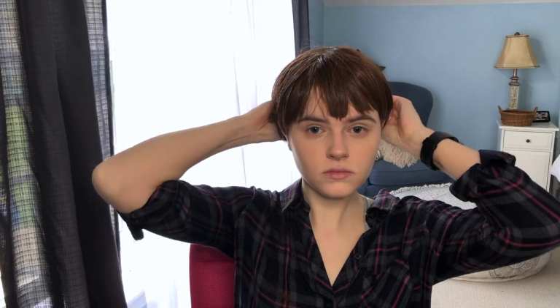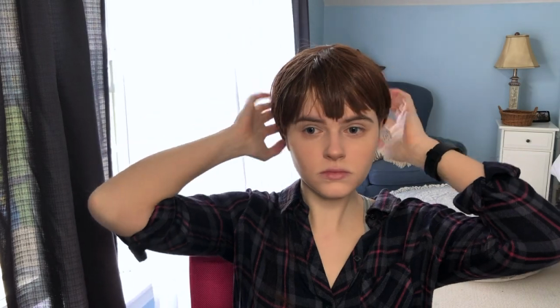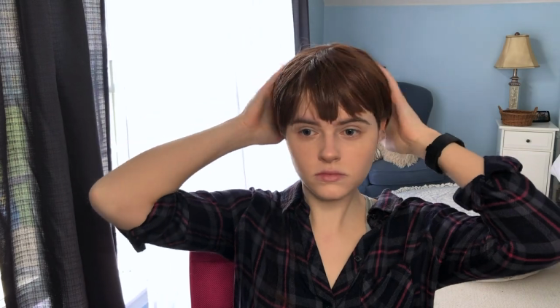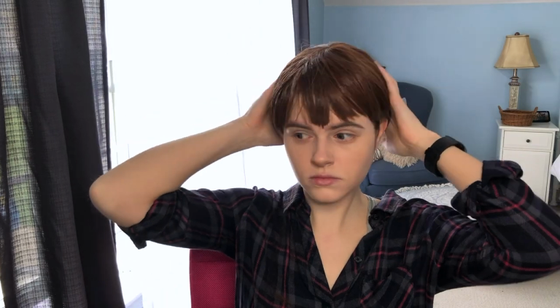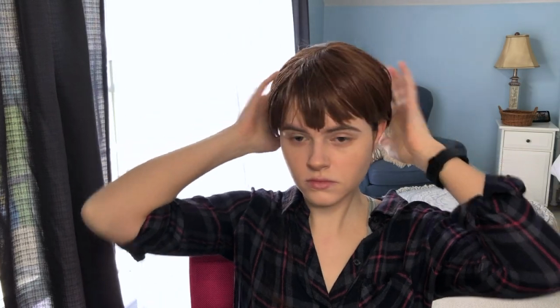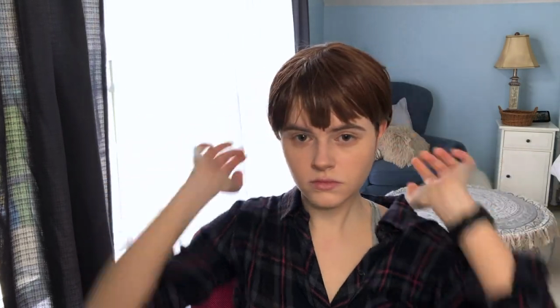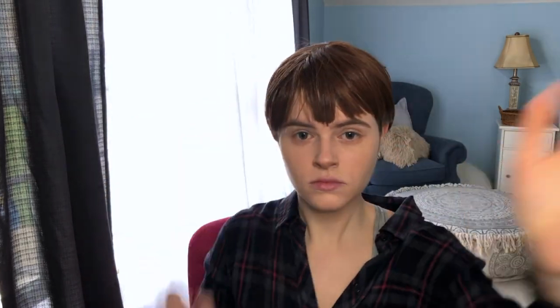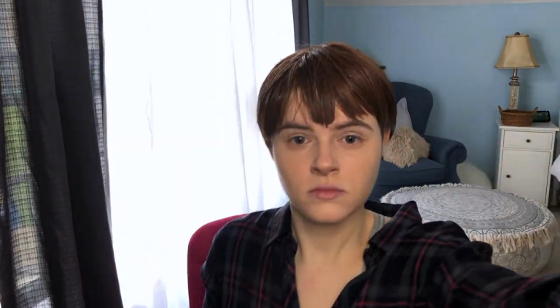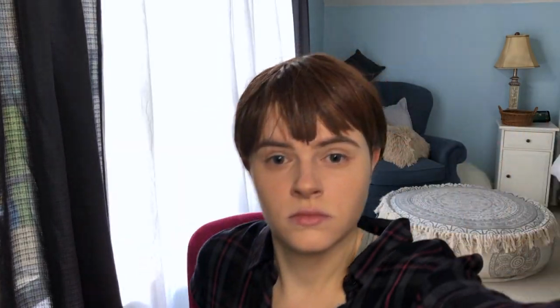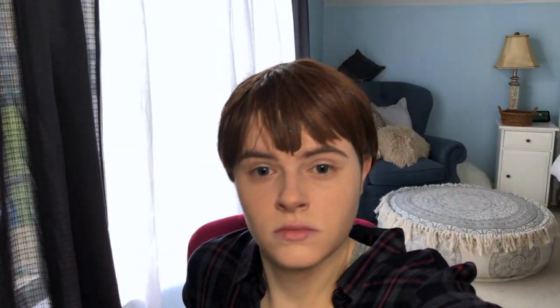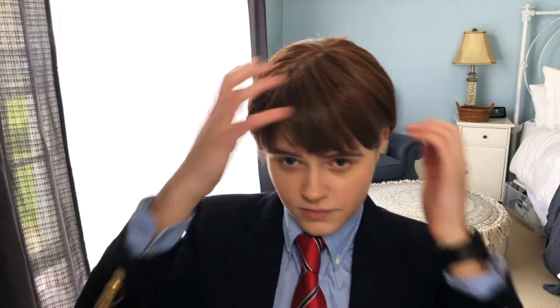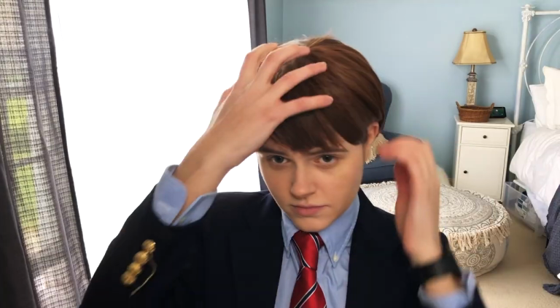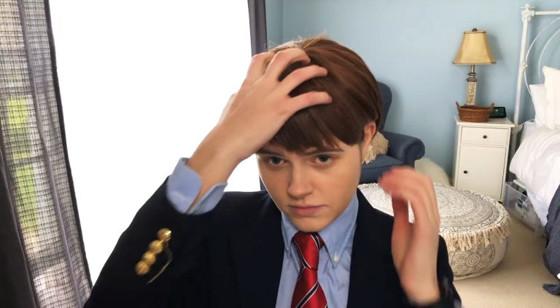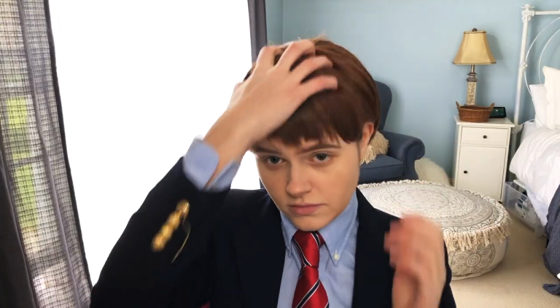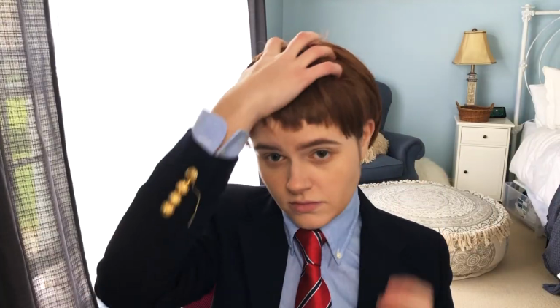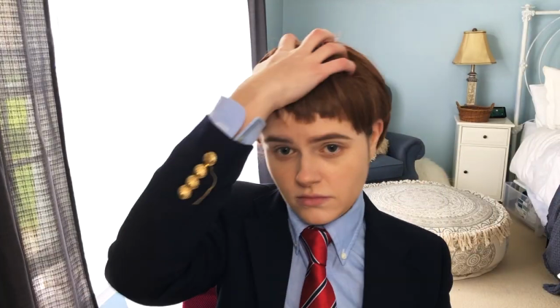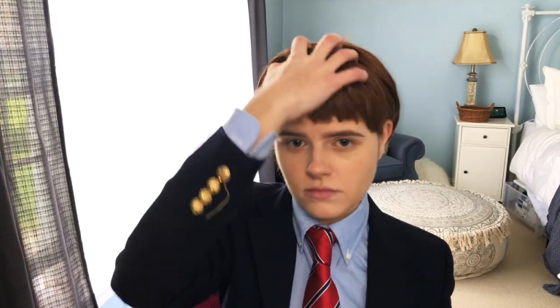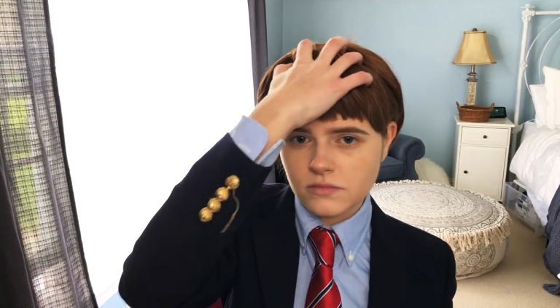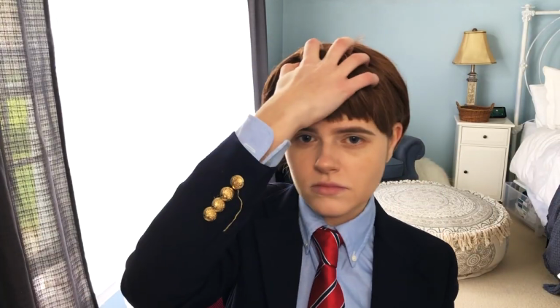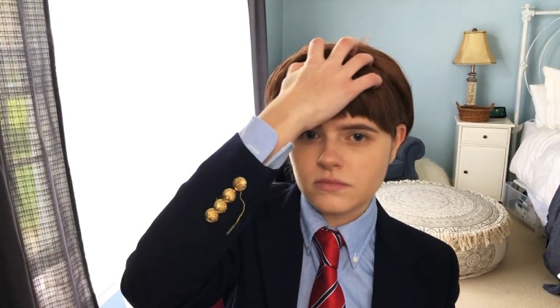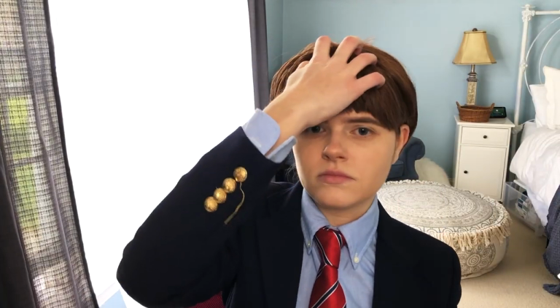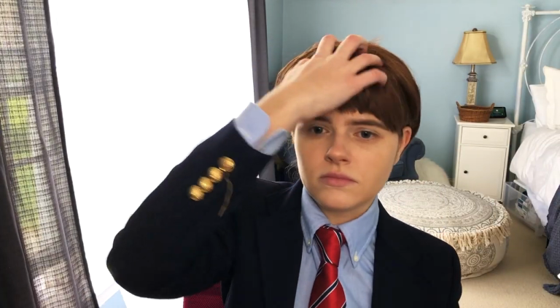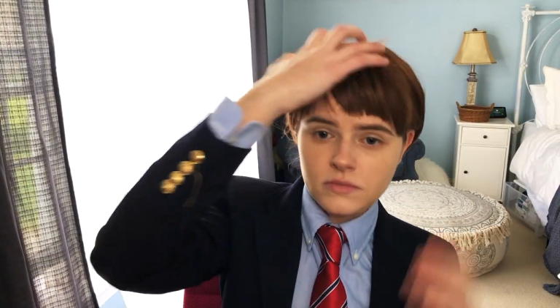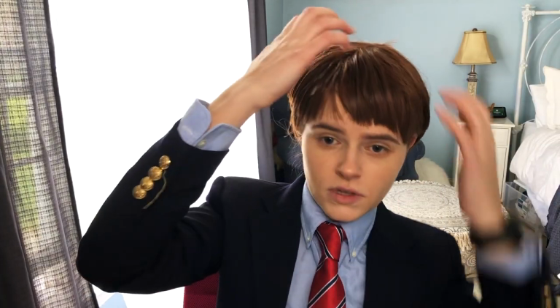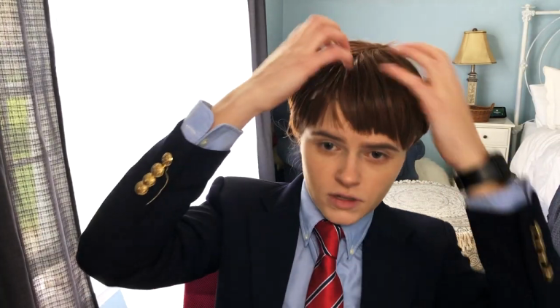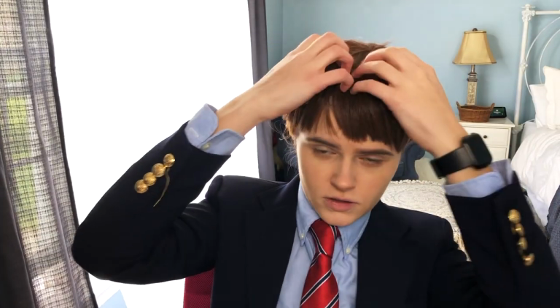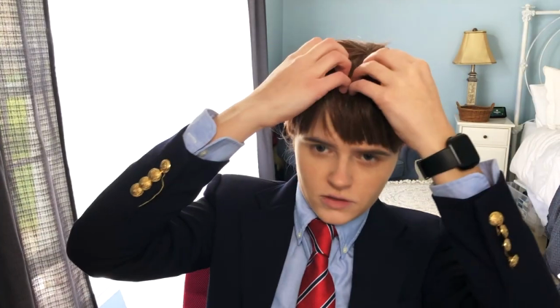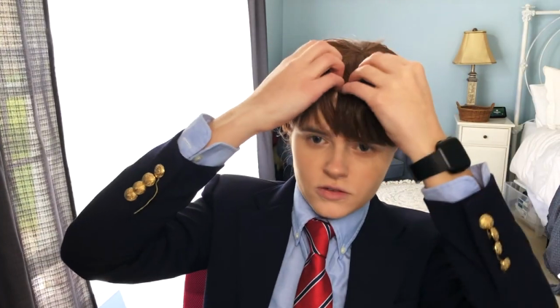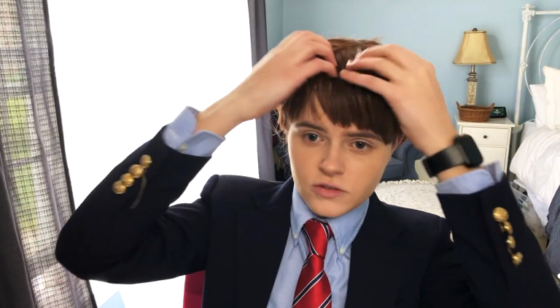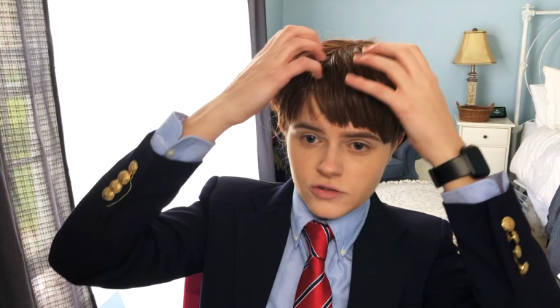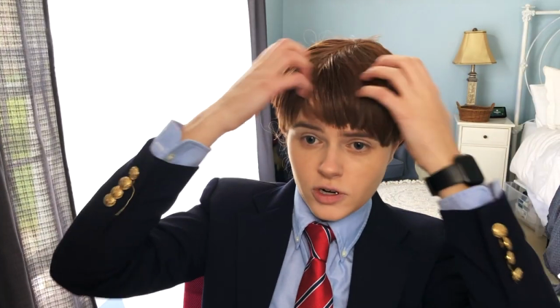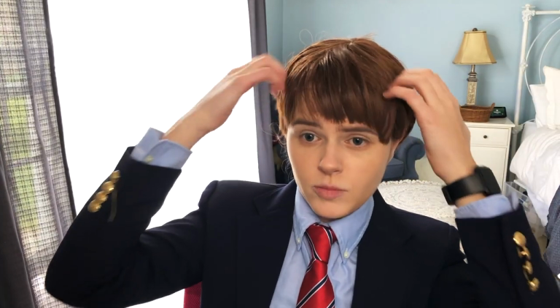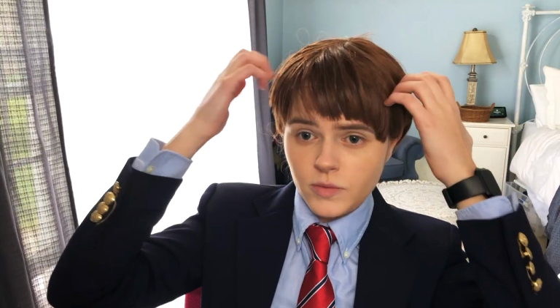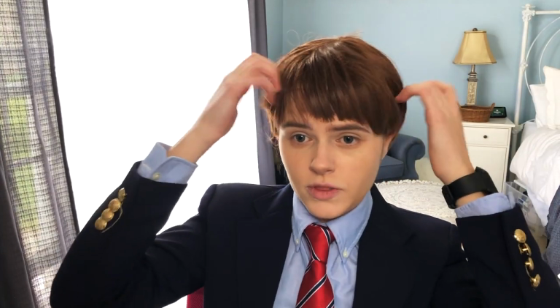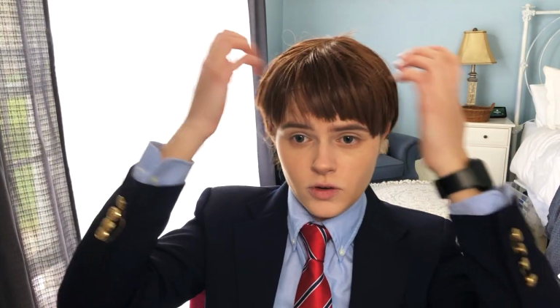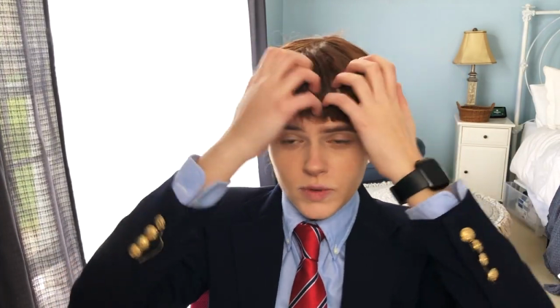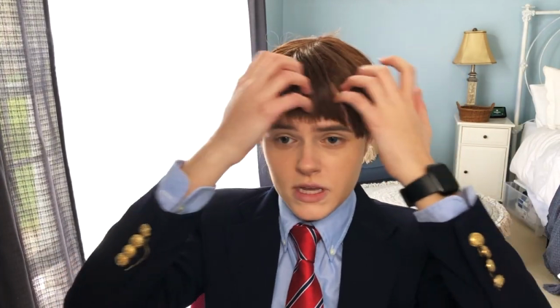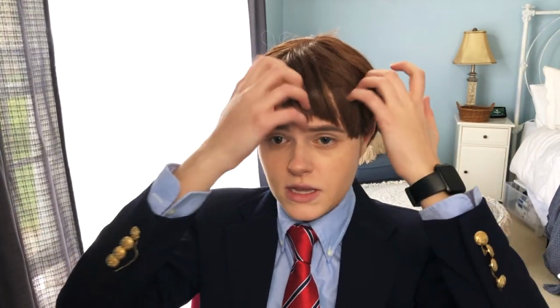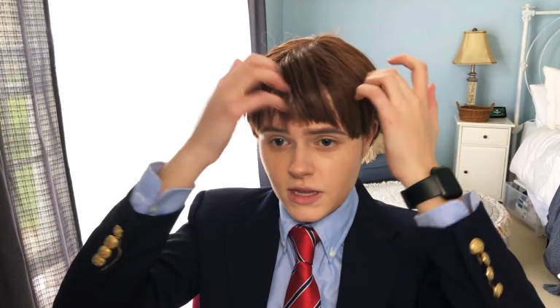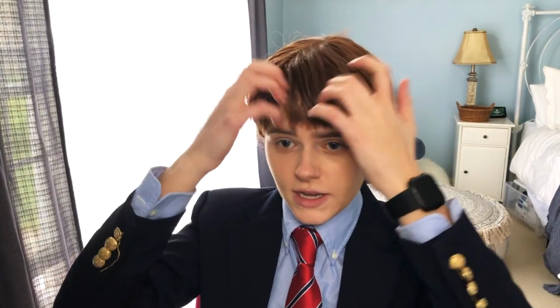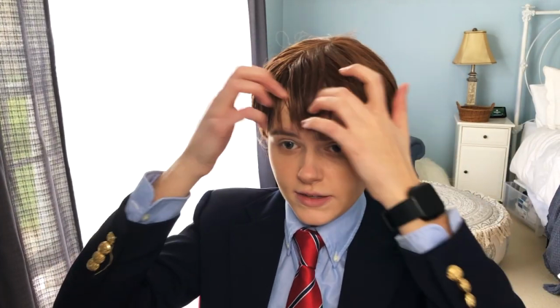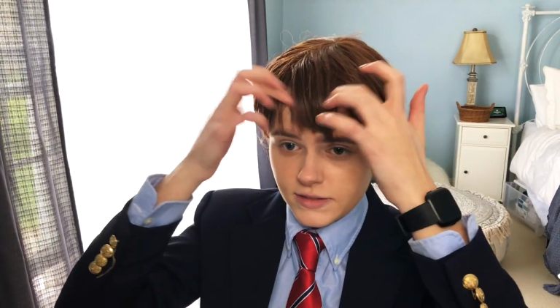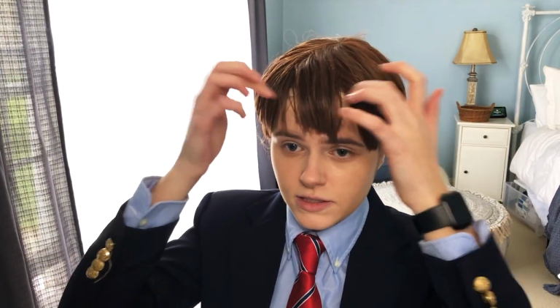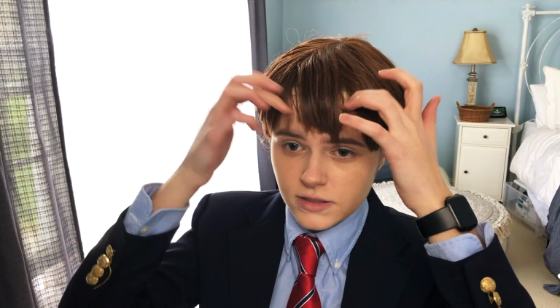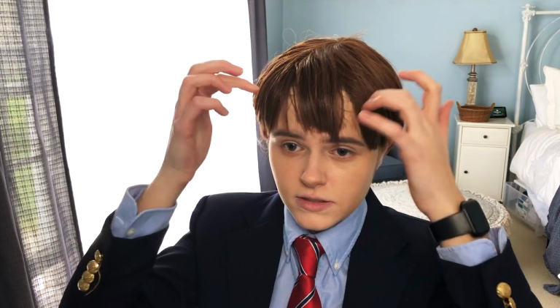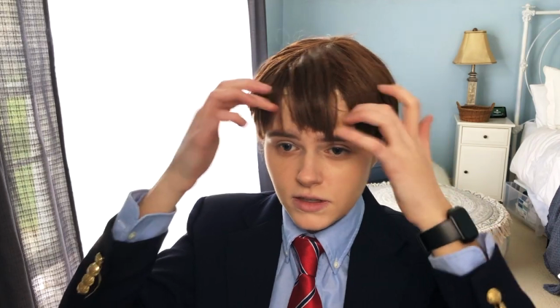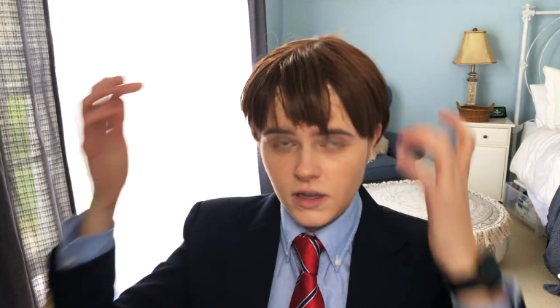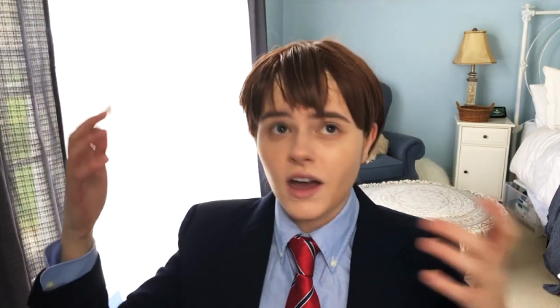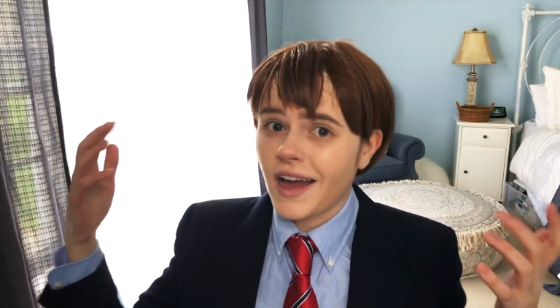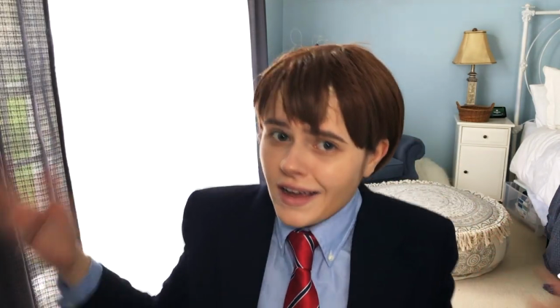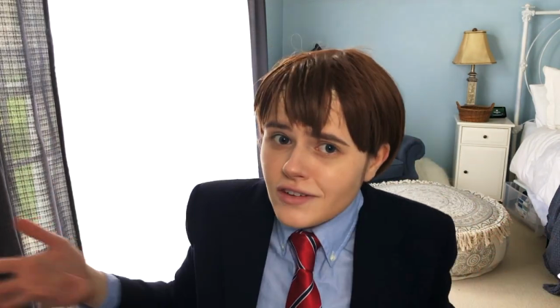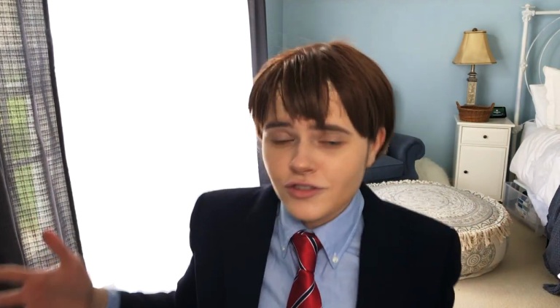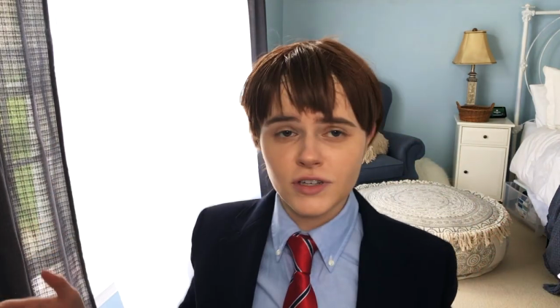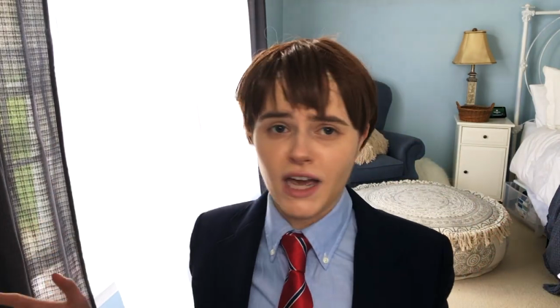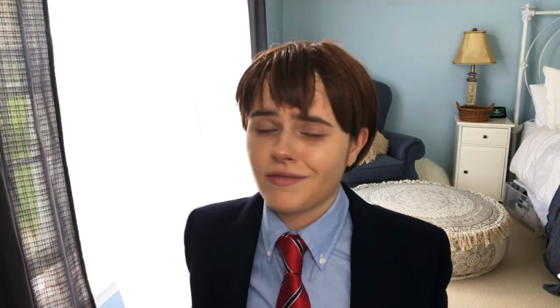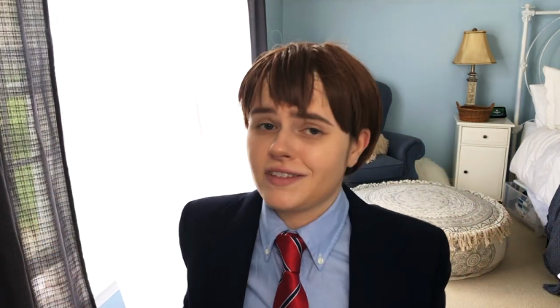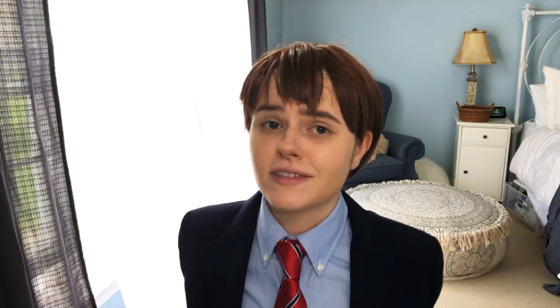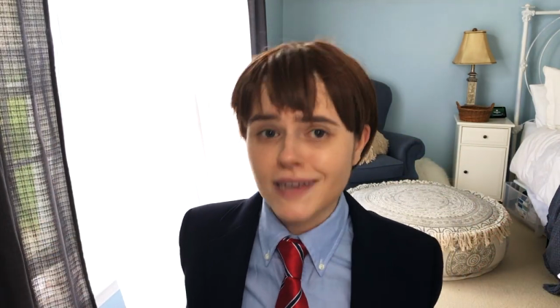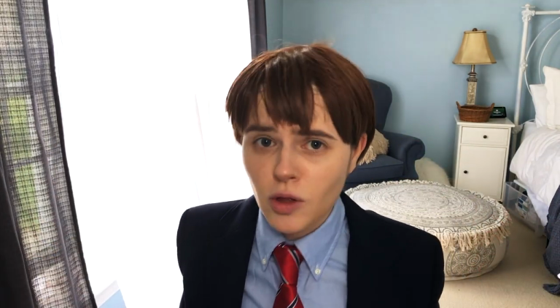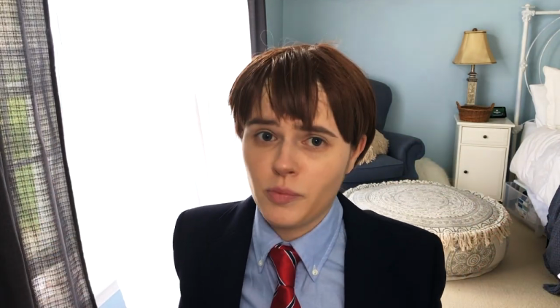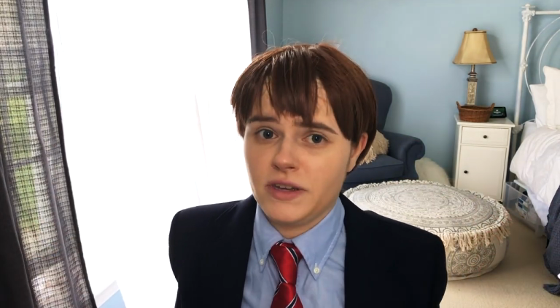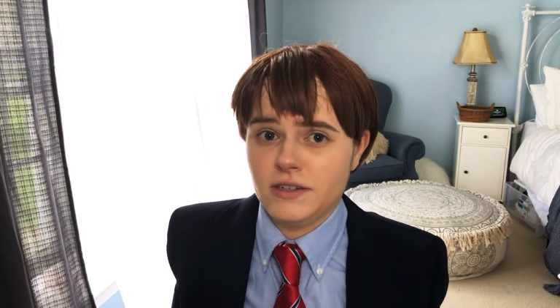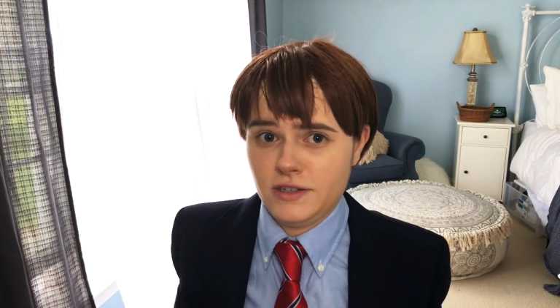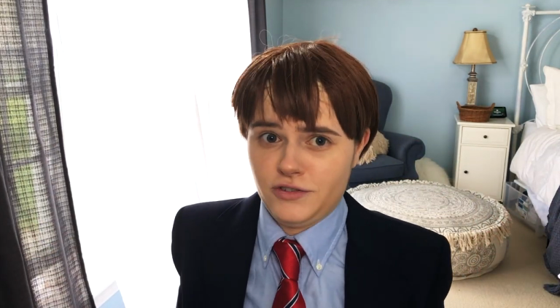dry shampoo. [Skit] "Trouble with your wig, Hastings?" "I actually have a scalp condition."